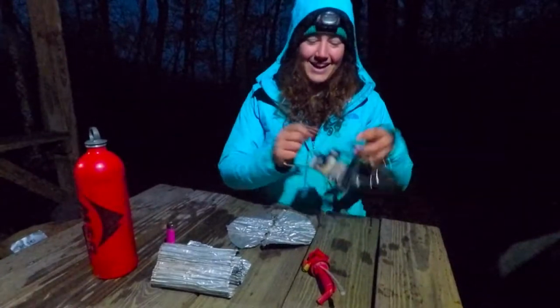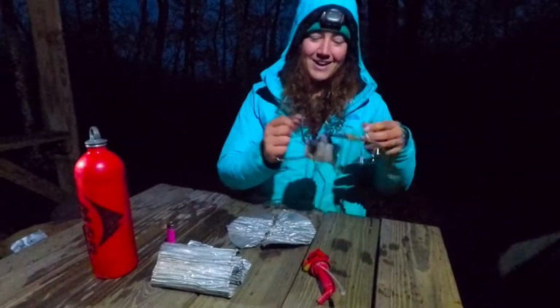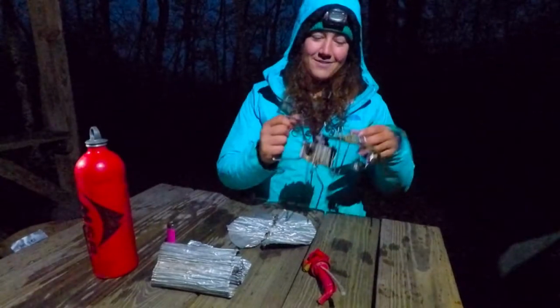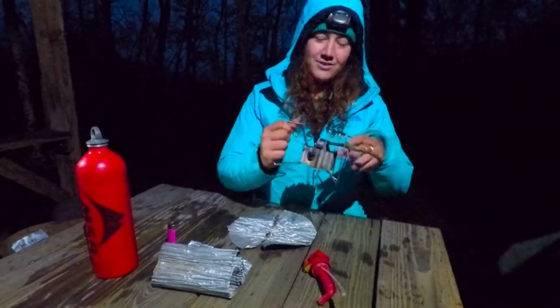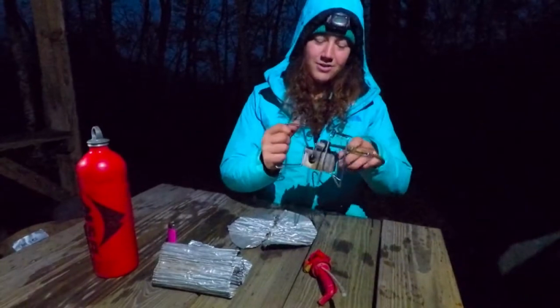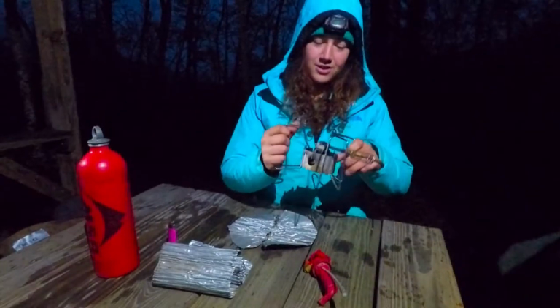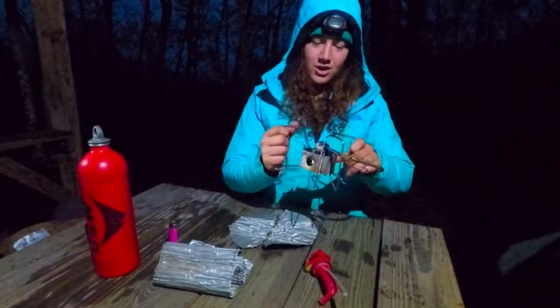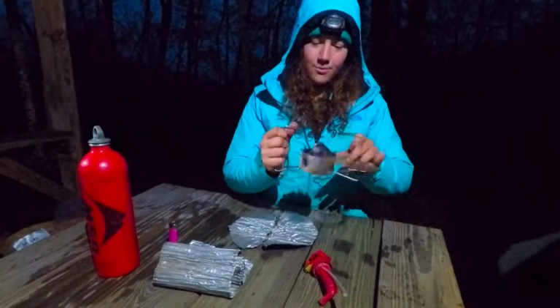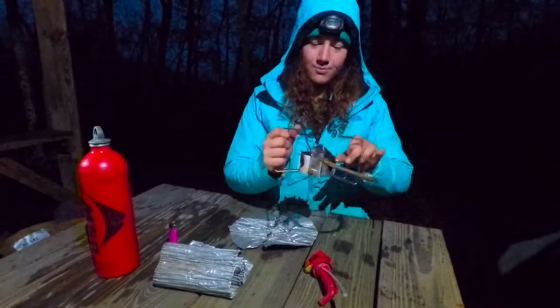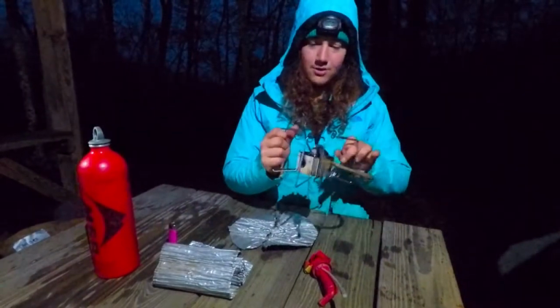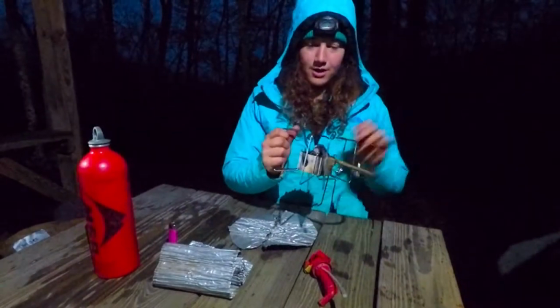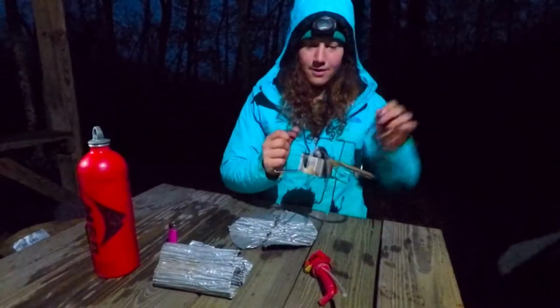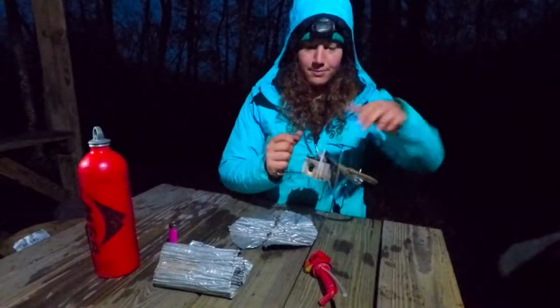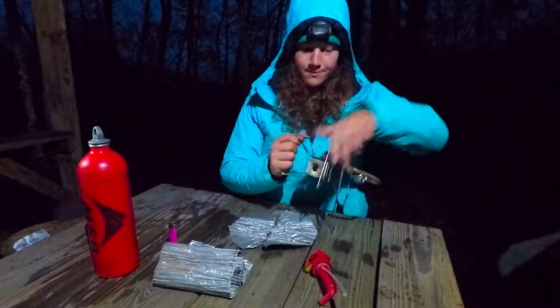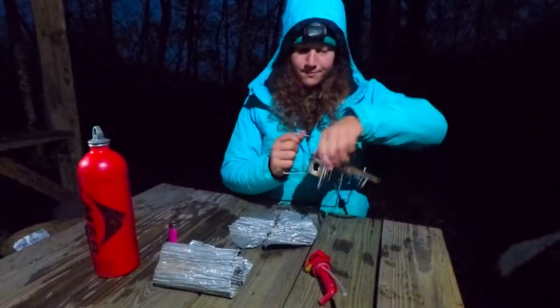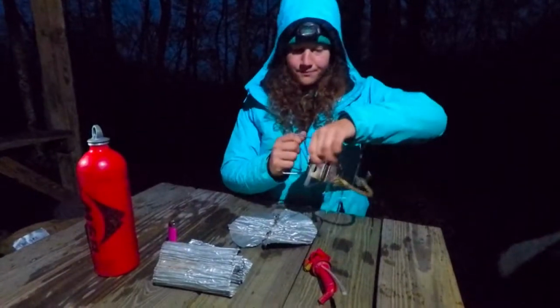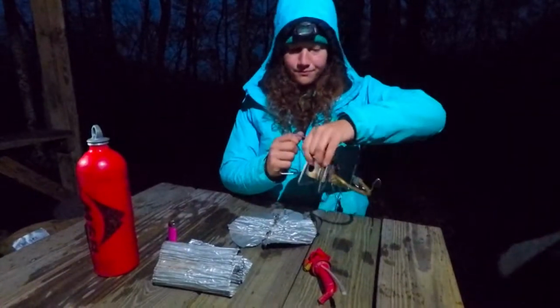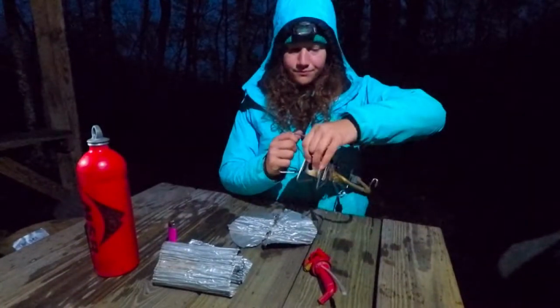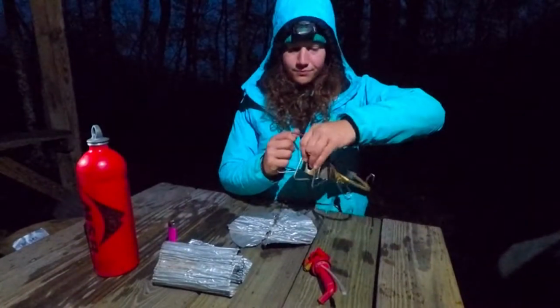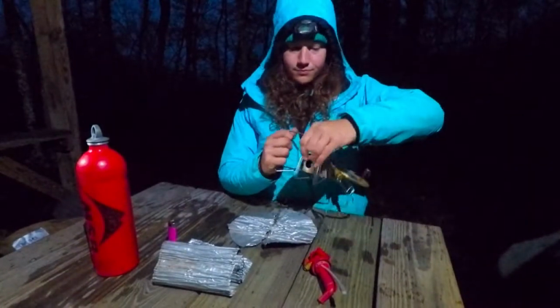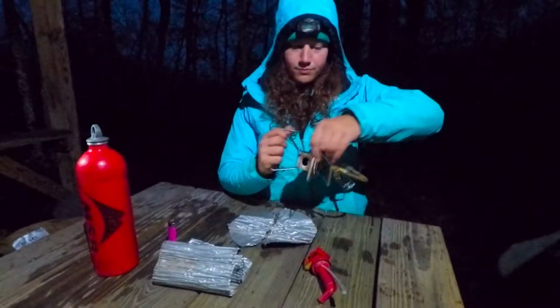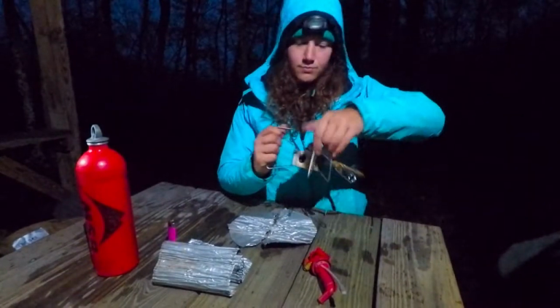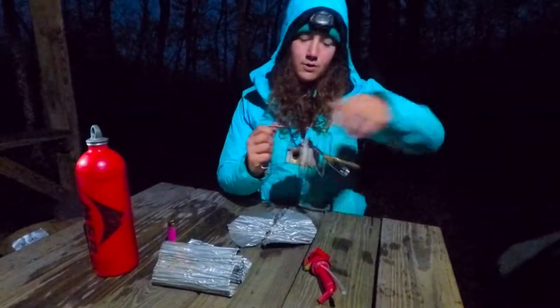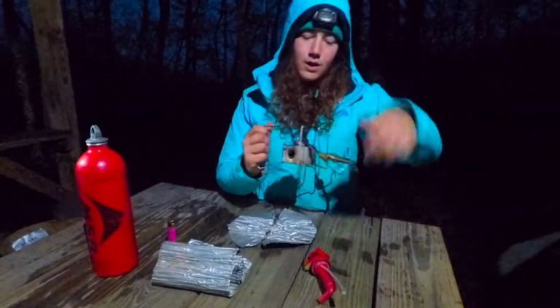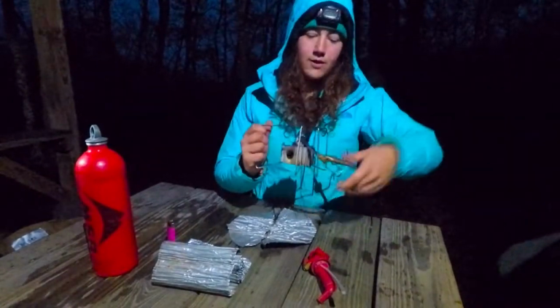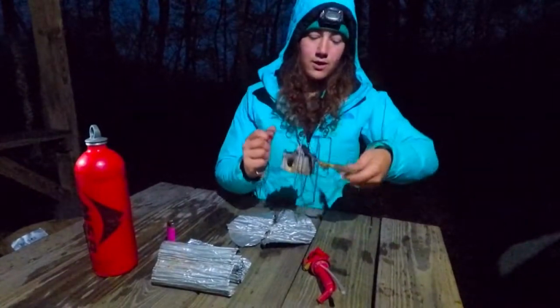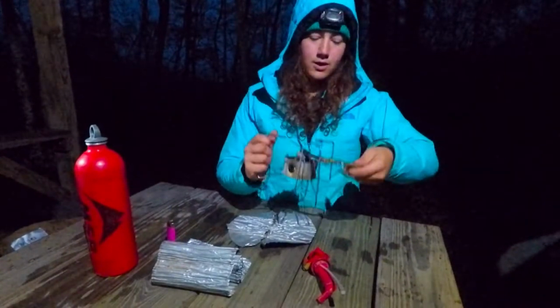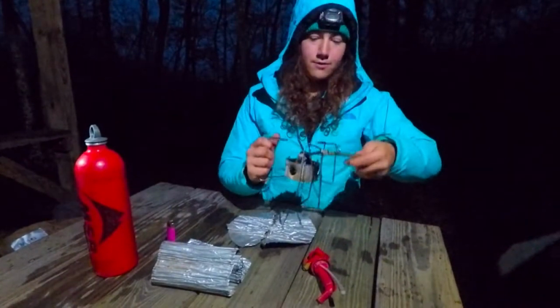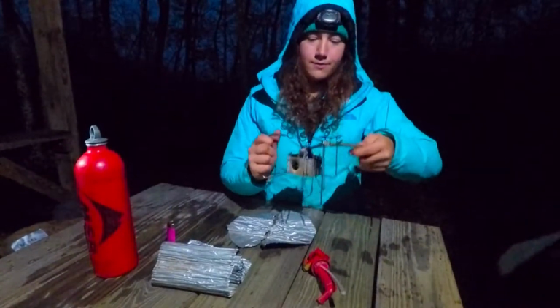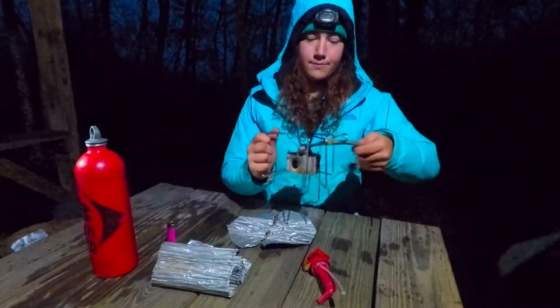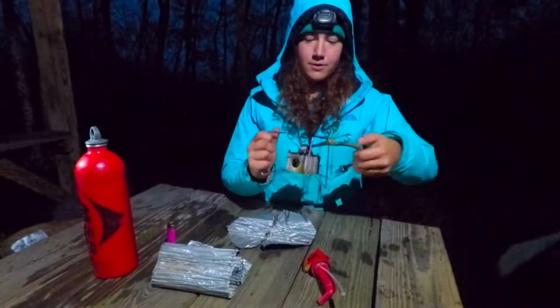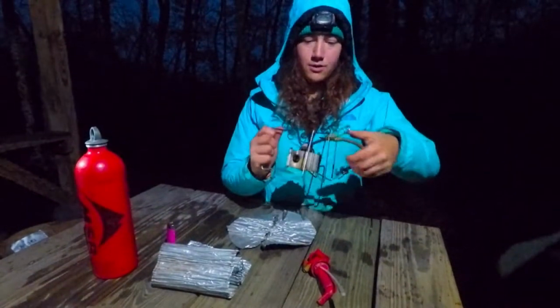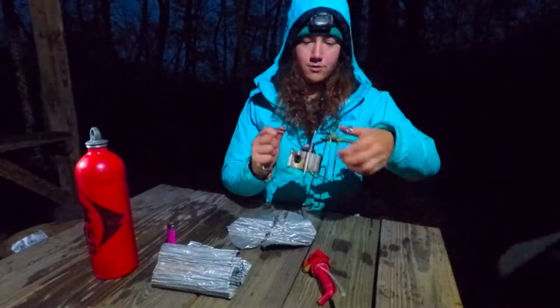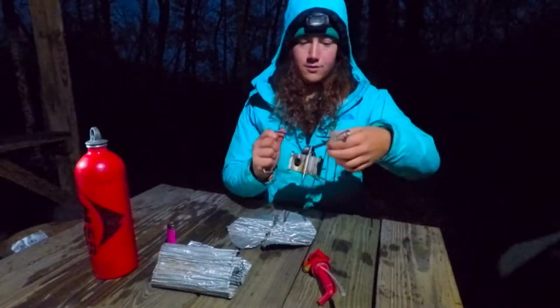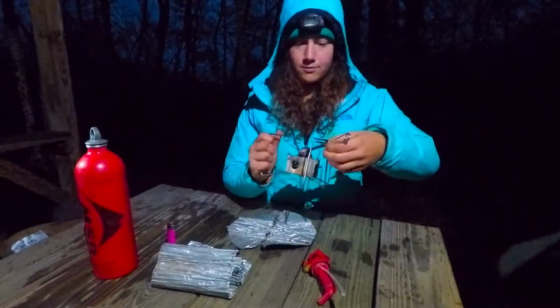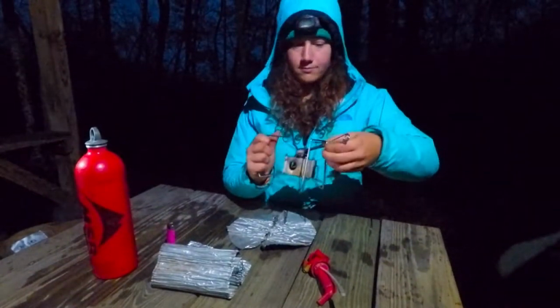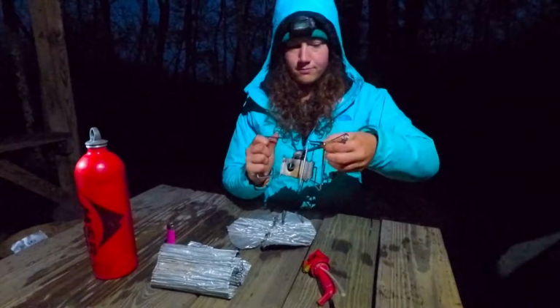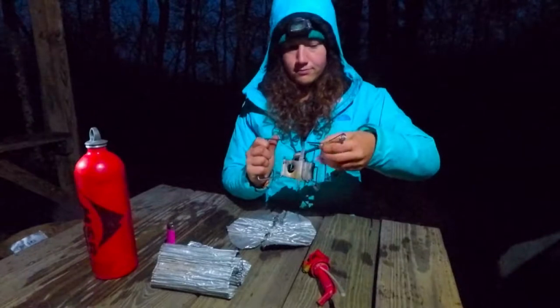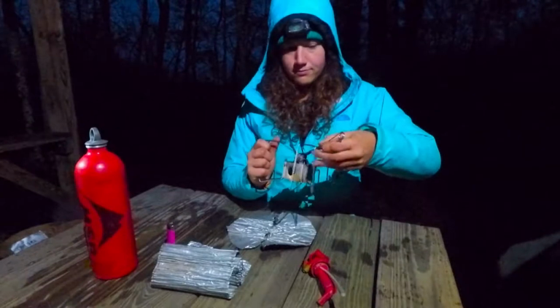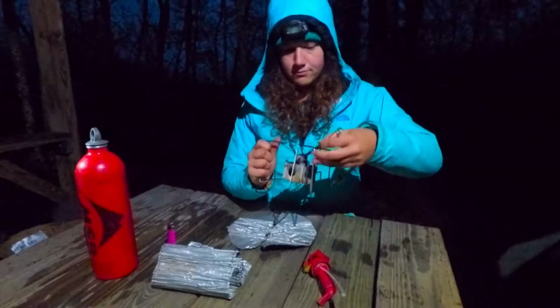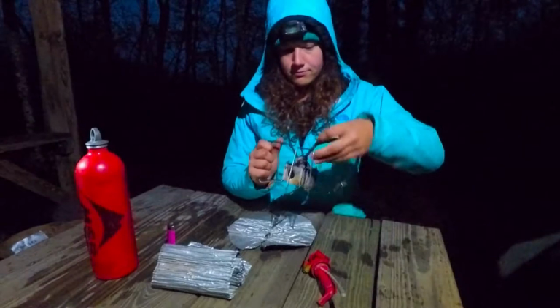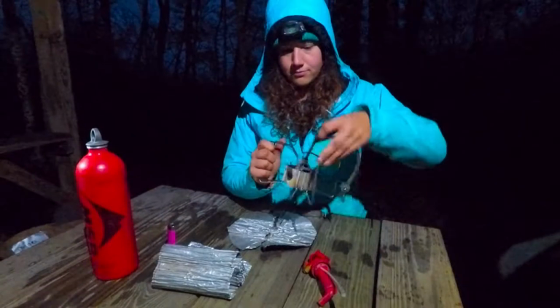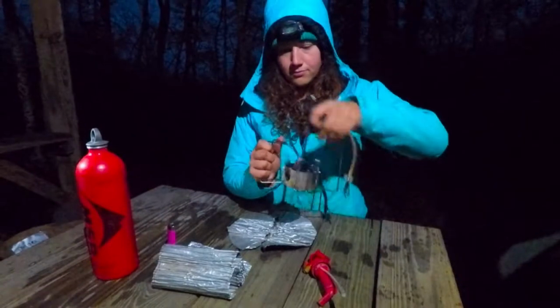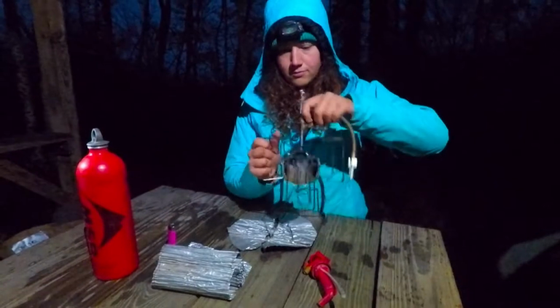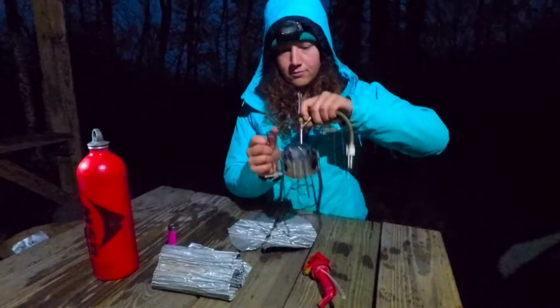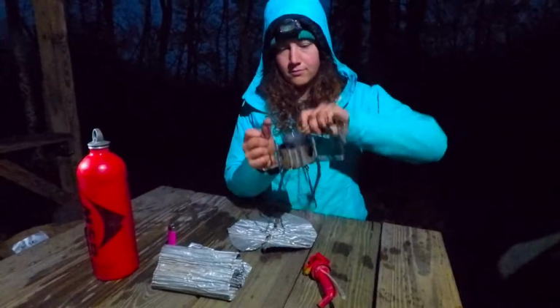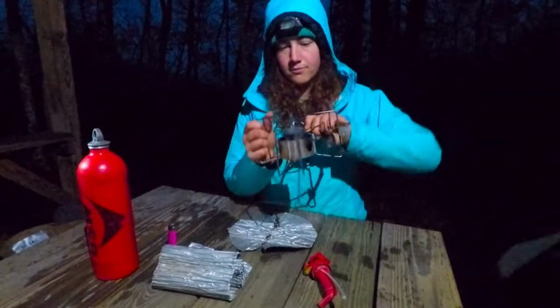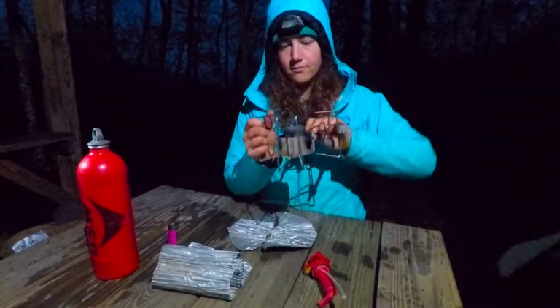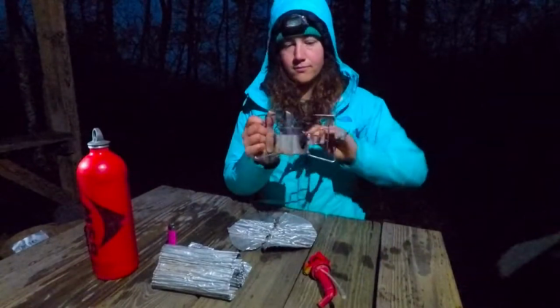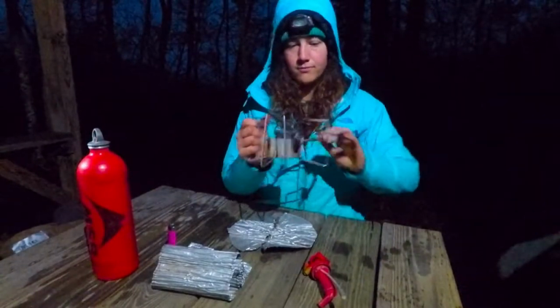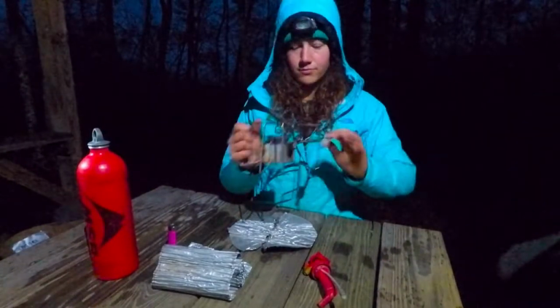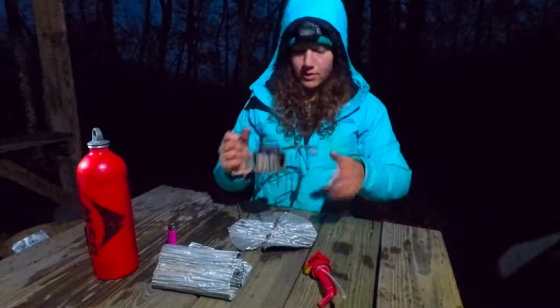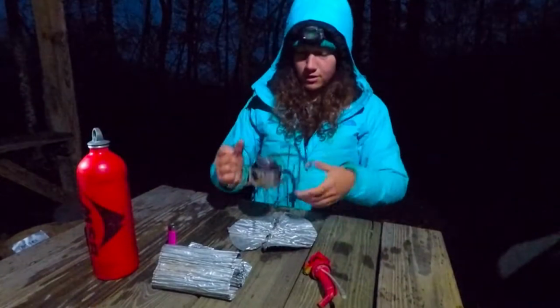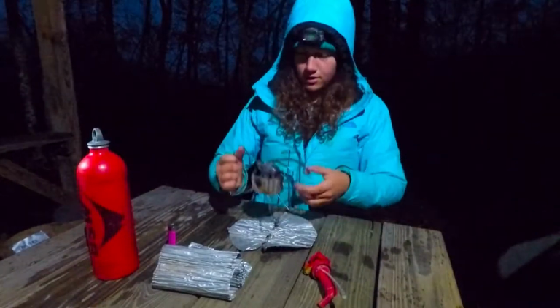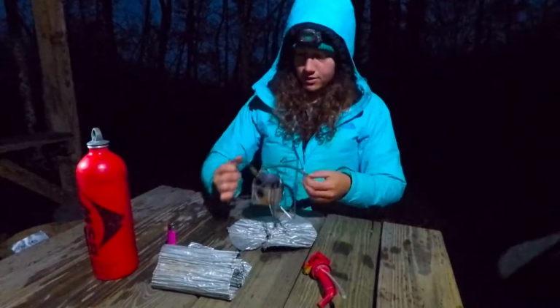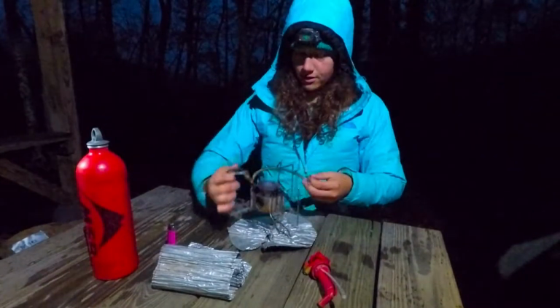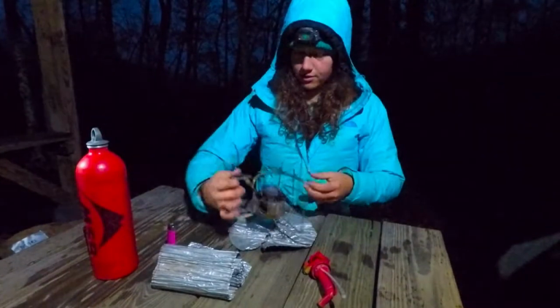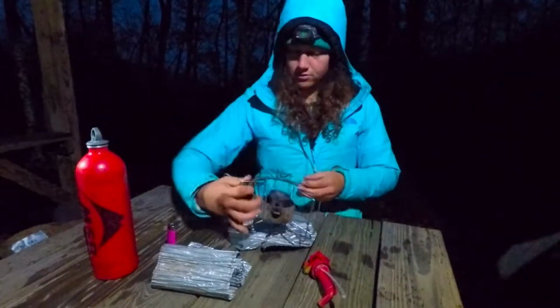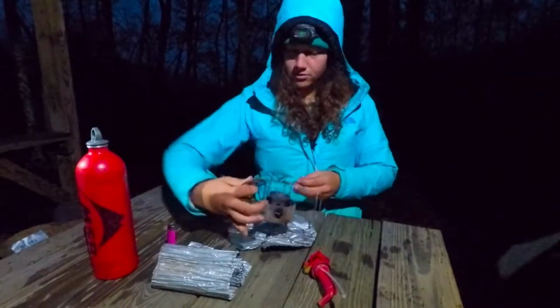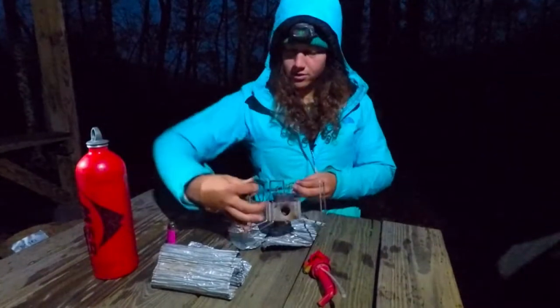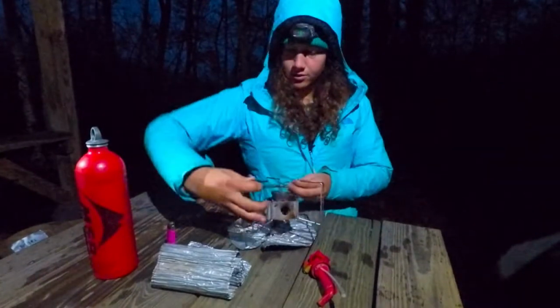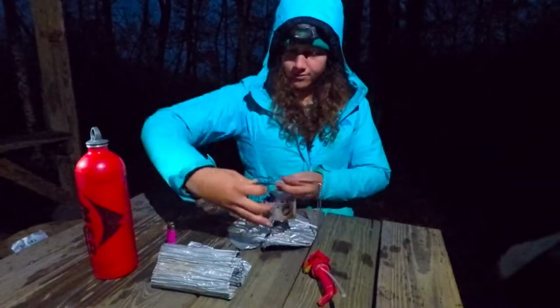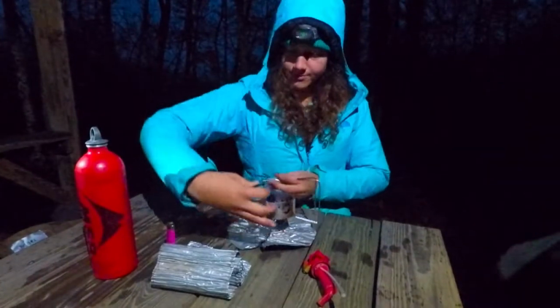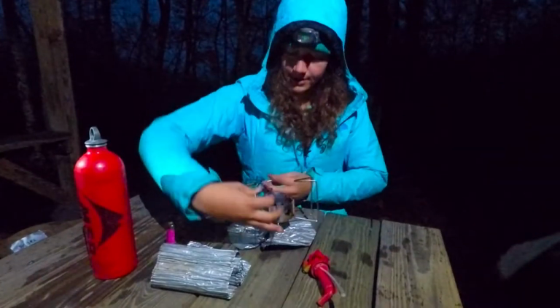First you're going to open this up, and then you're going to flip this over. And here's your stove piece.